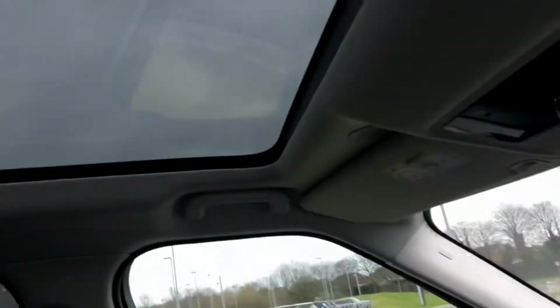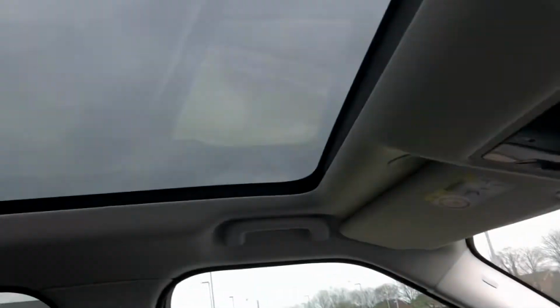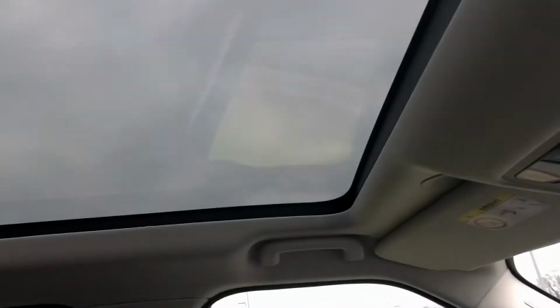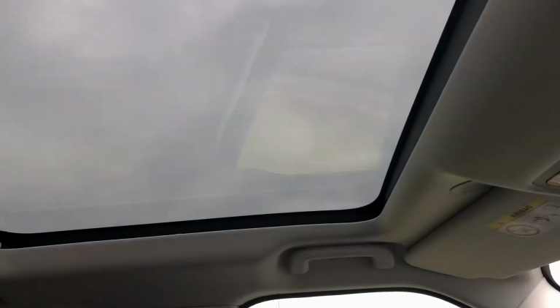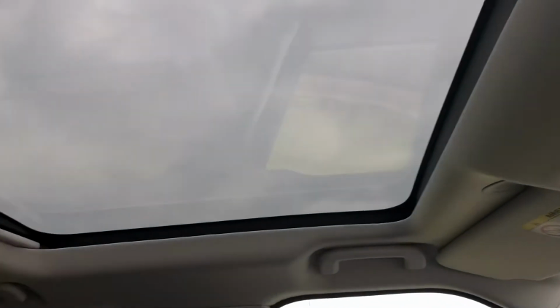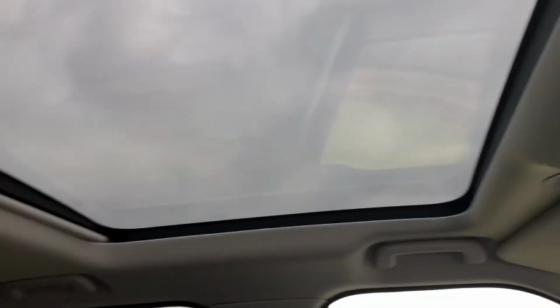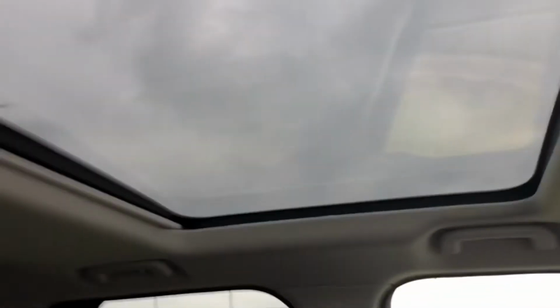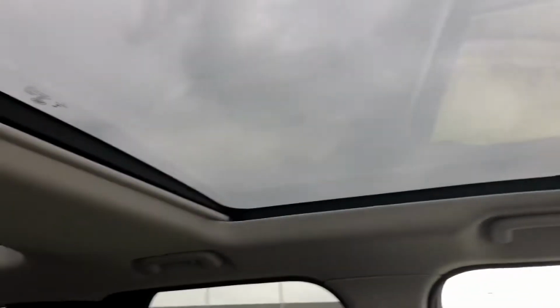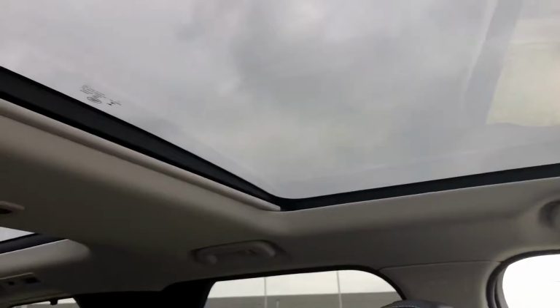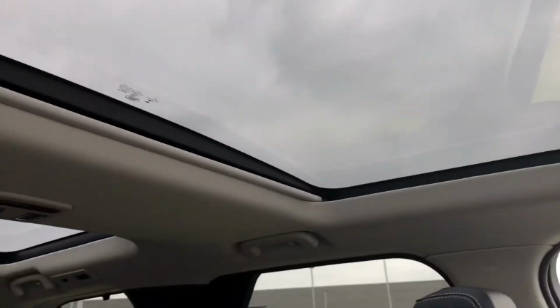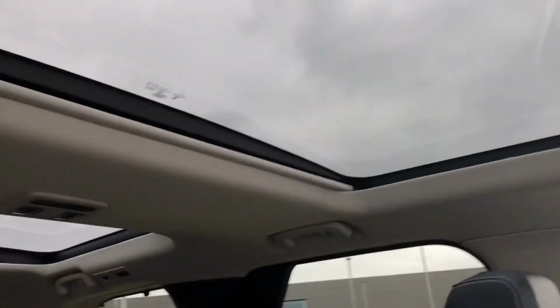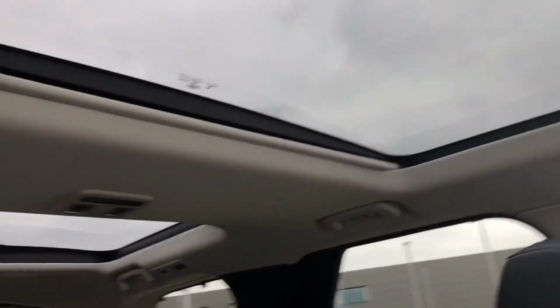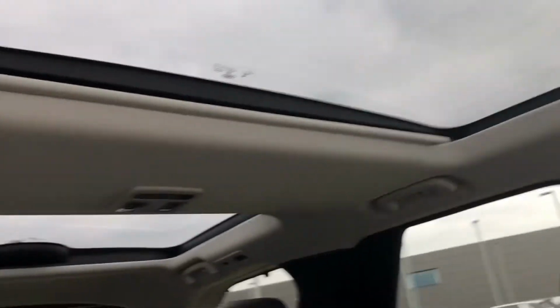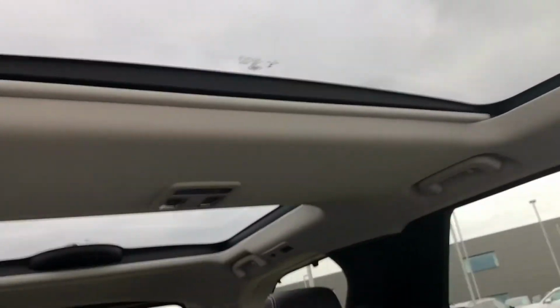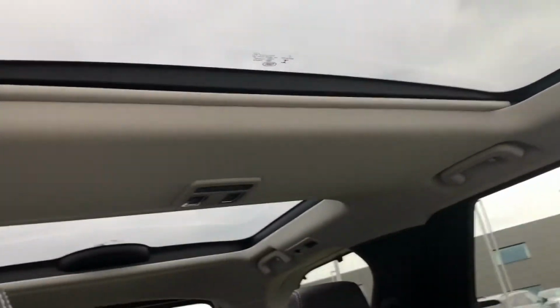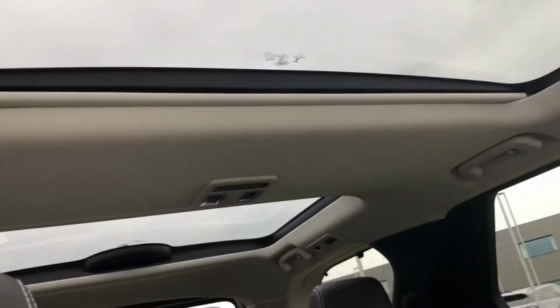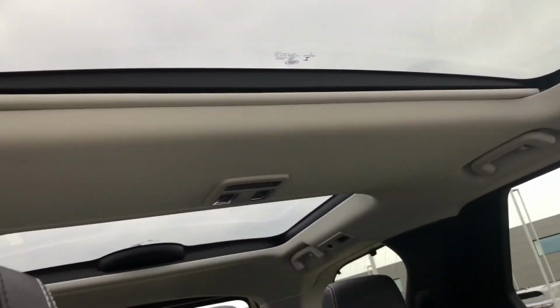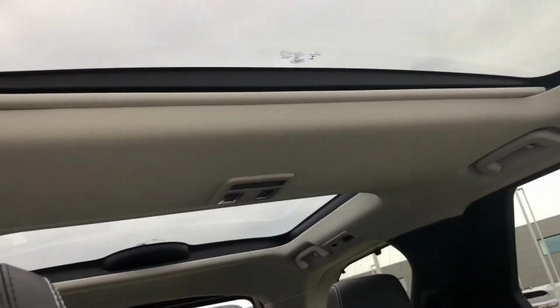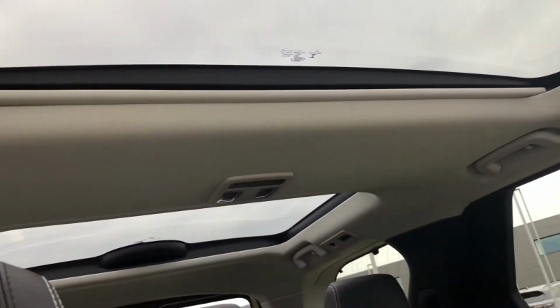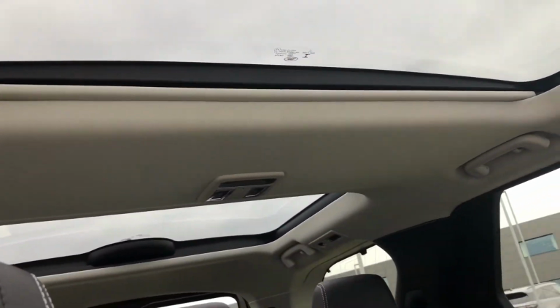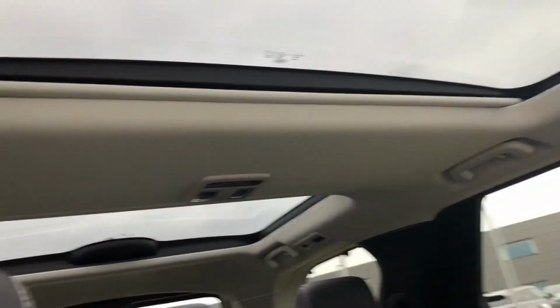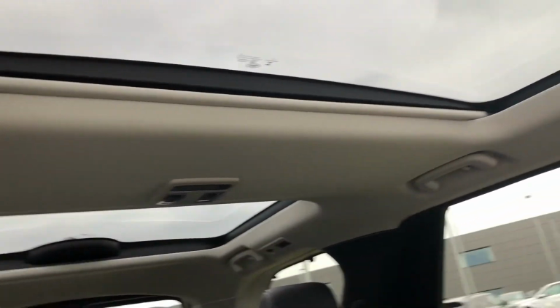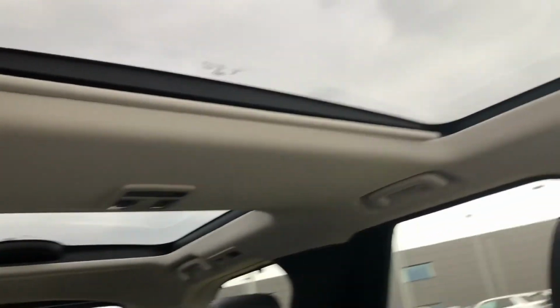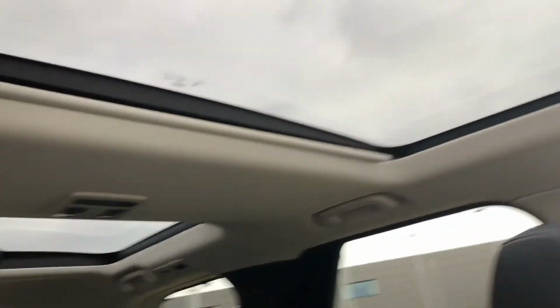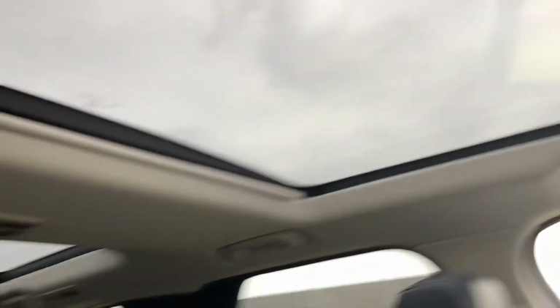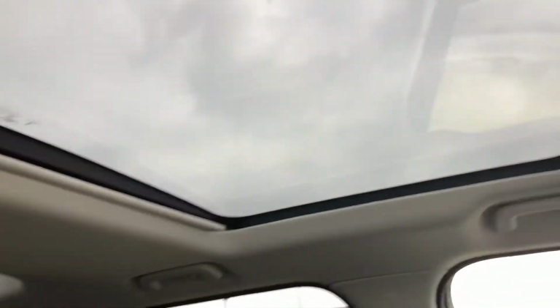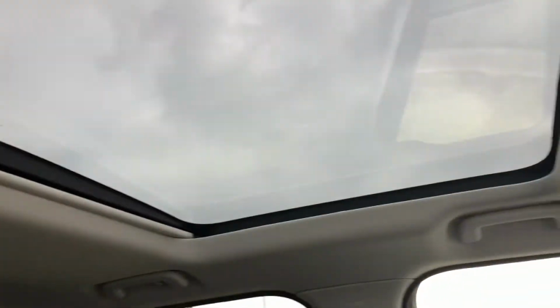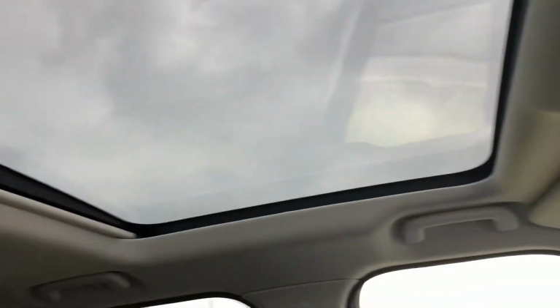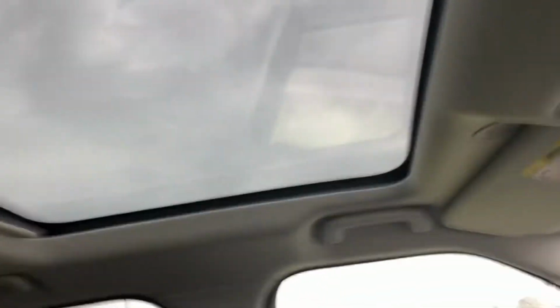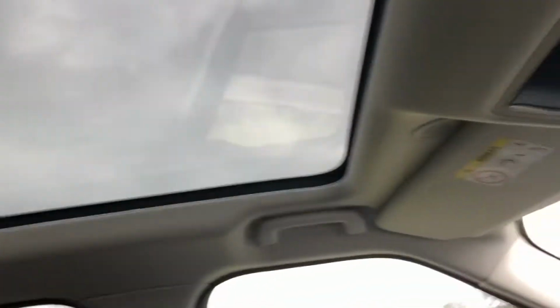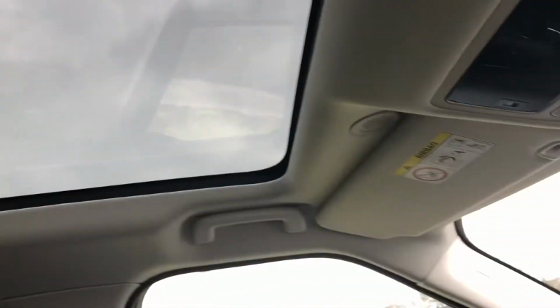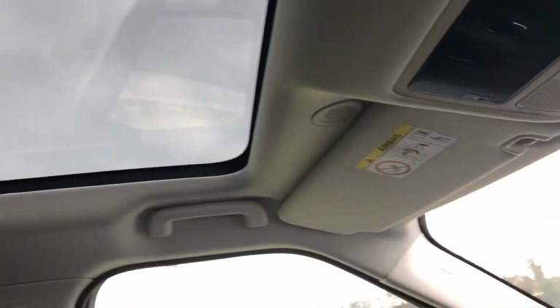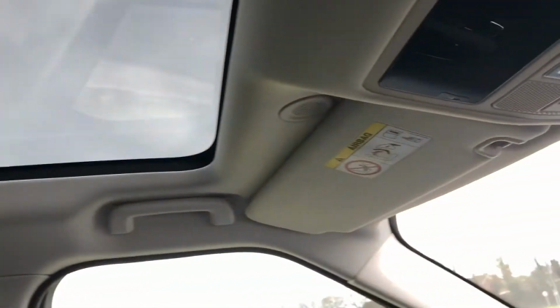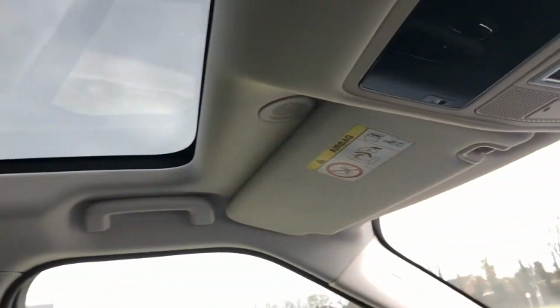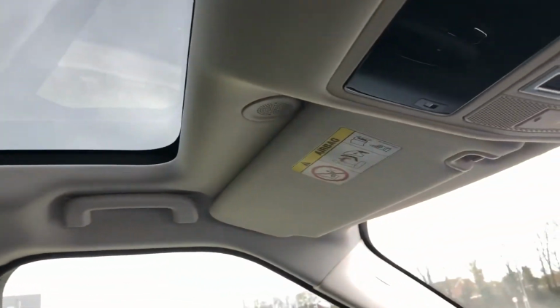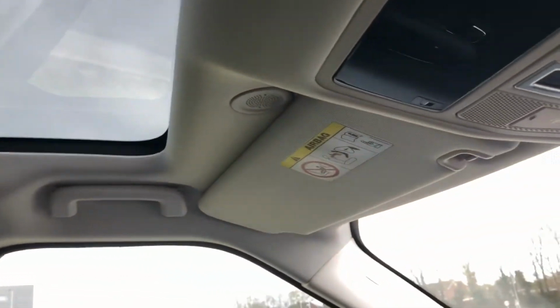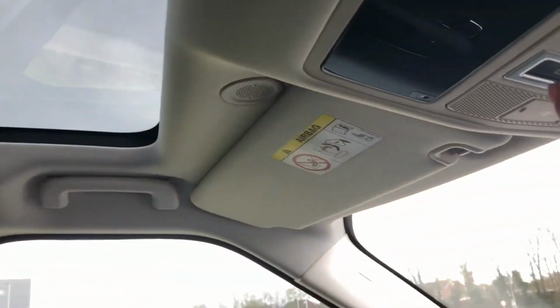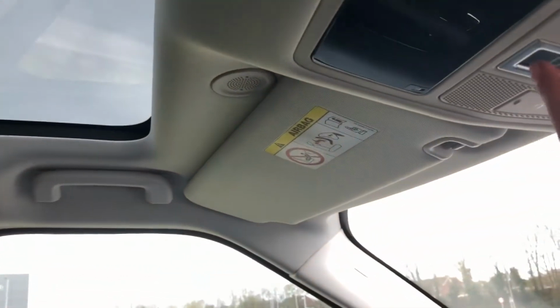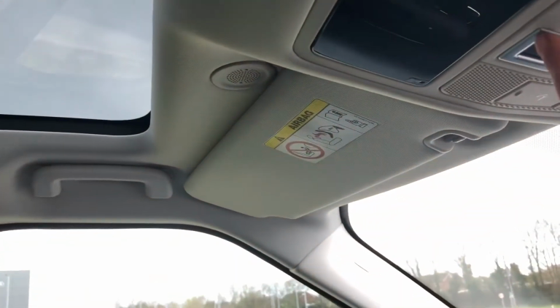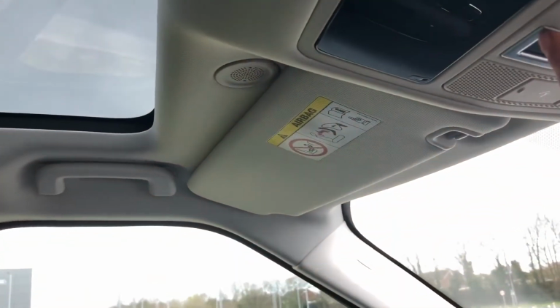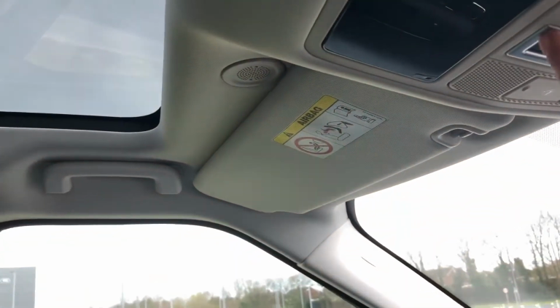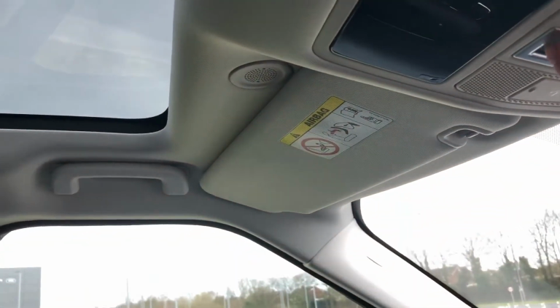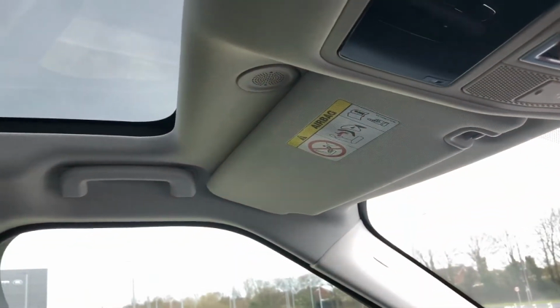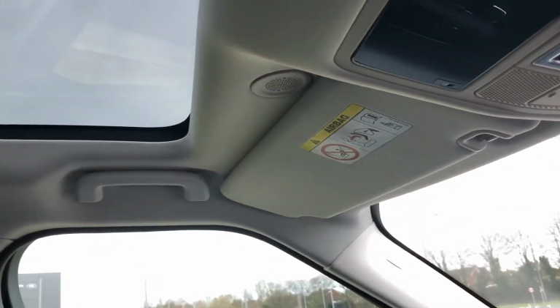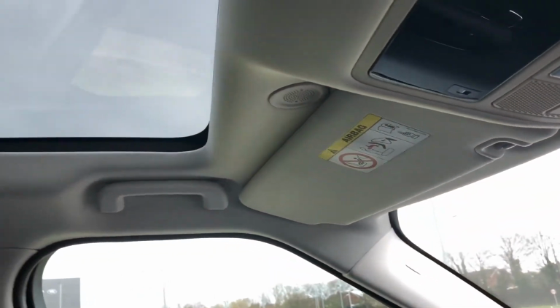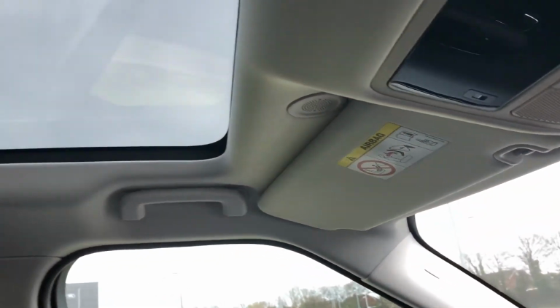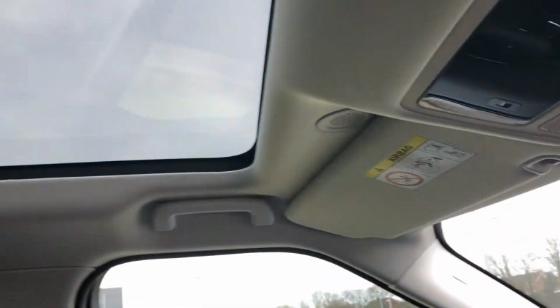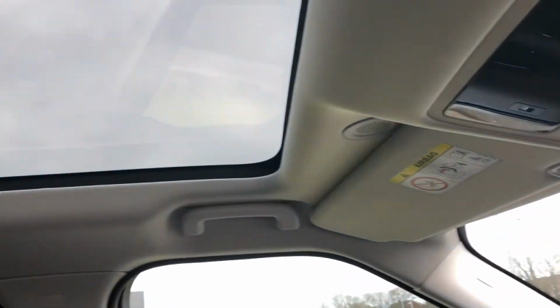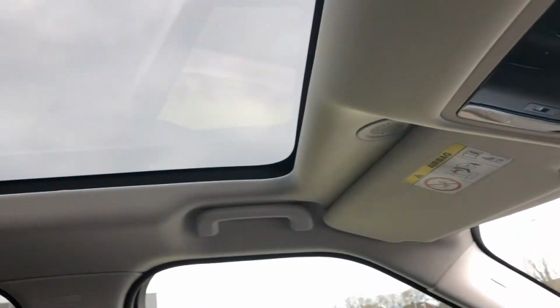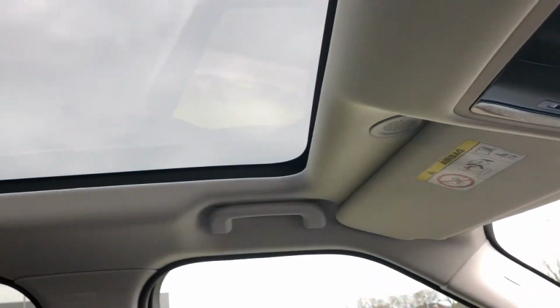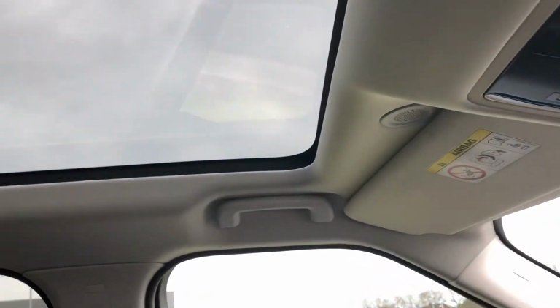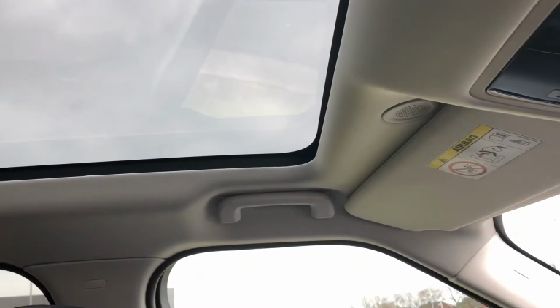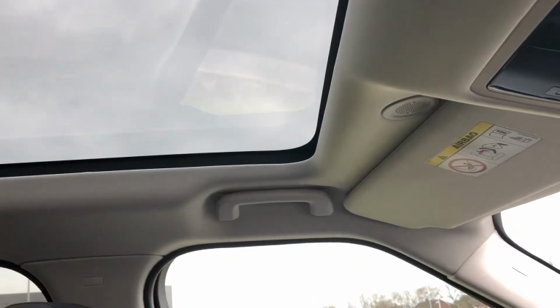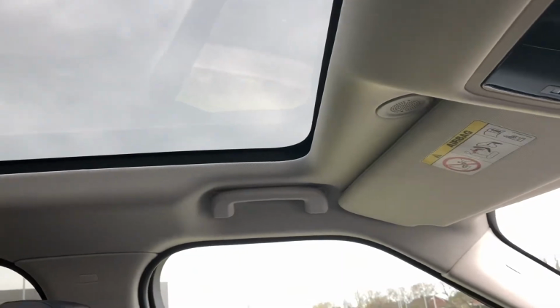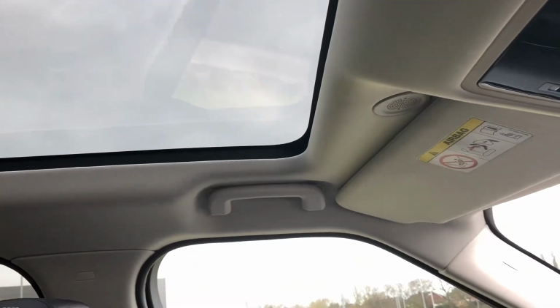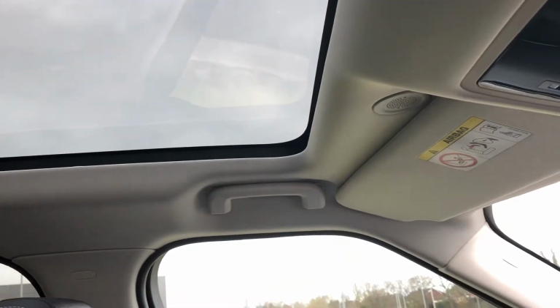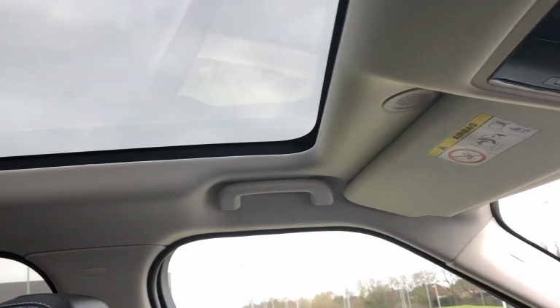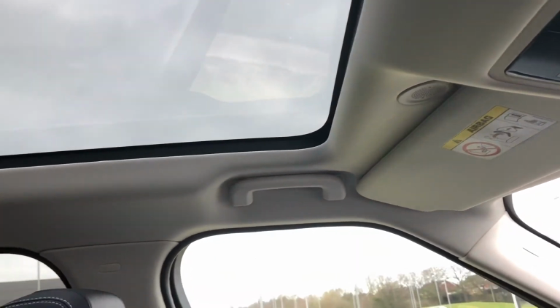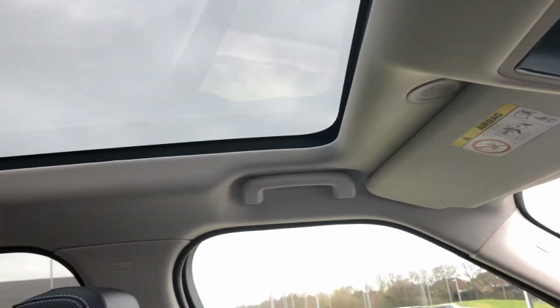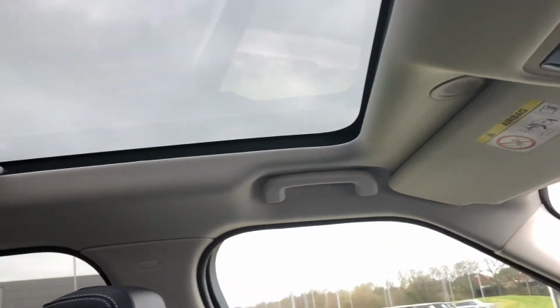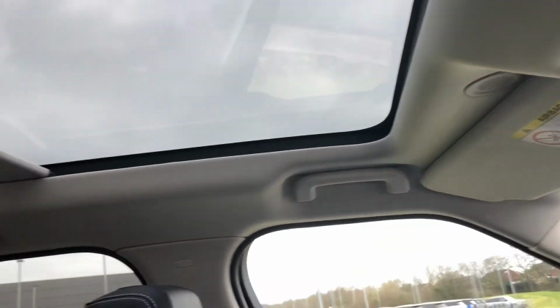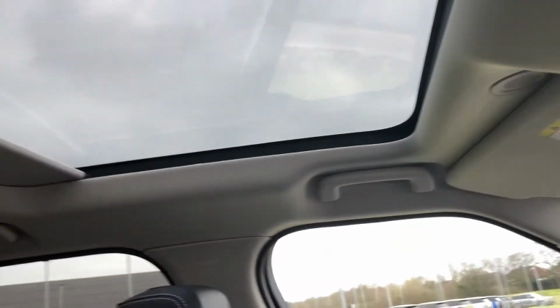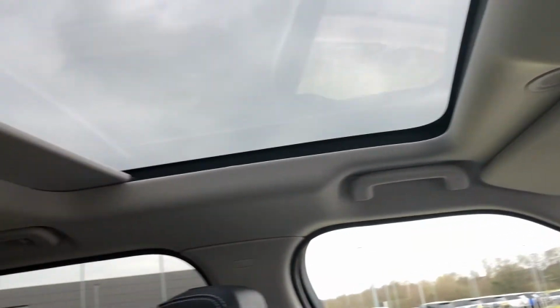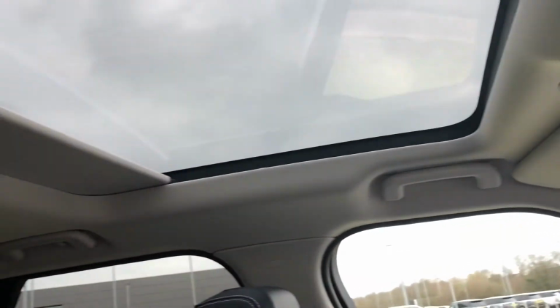You also have fixed front and rear panoramic roofs which can be controlled here with the sun blind.